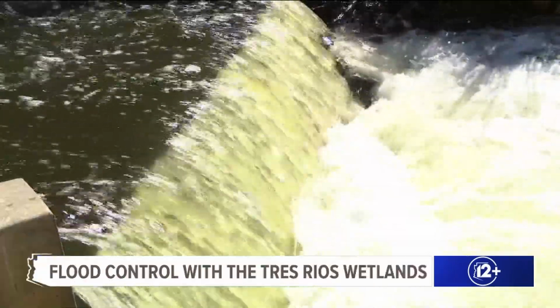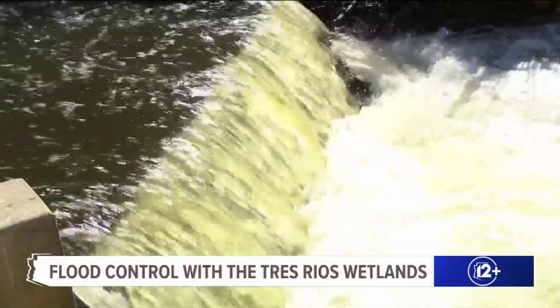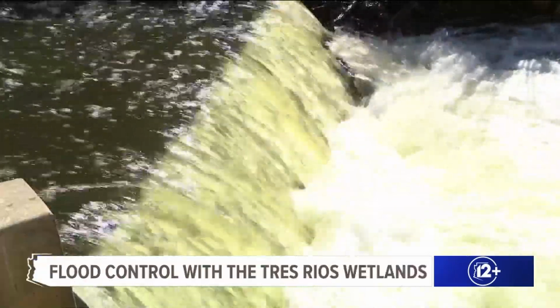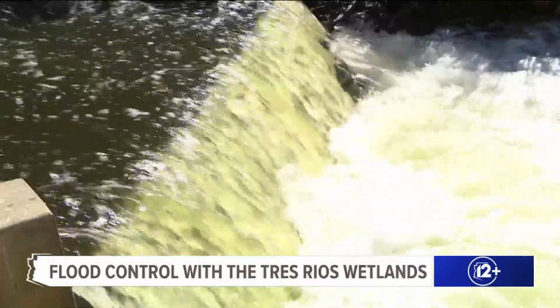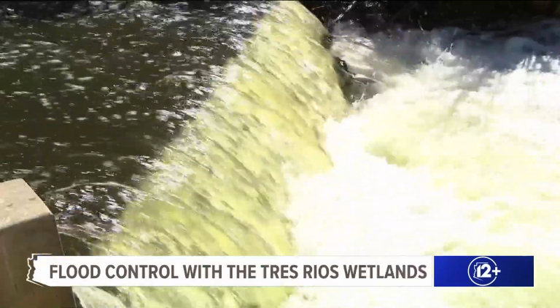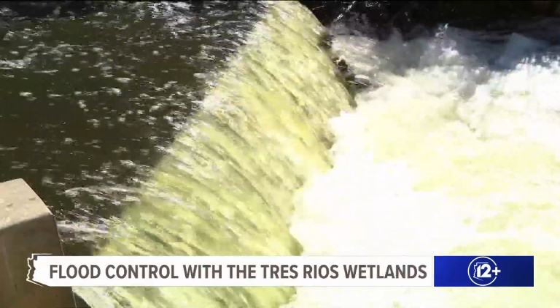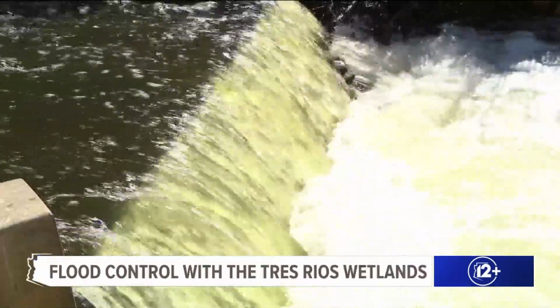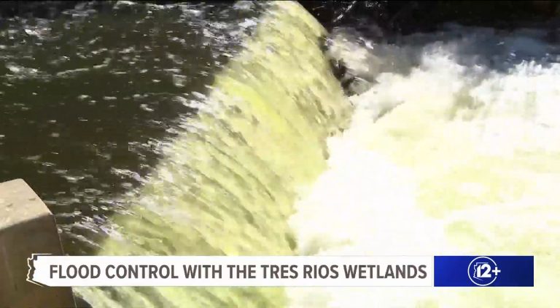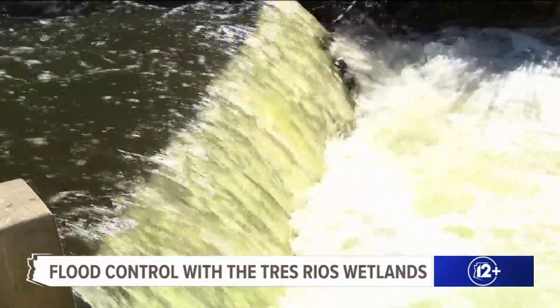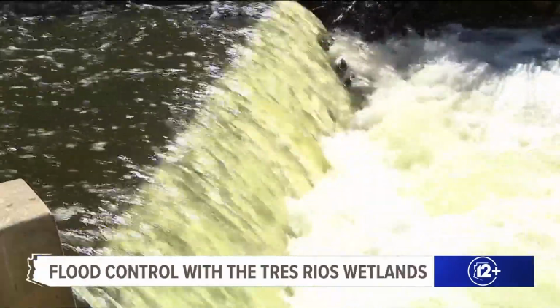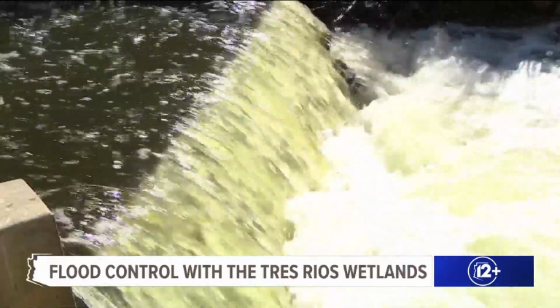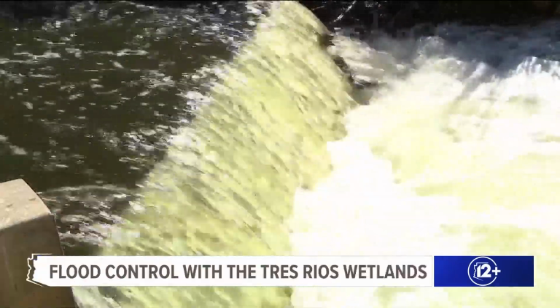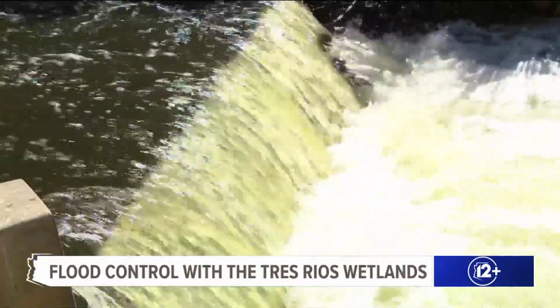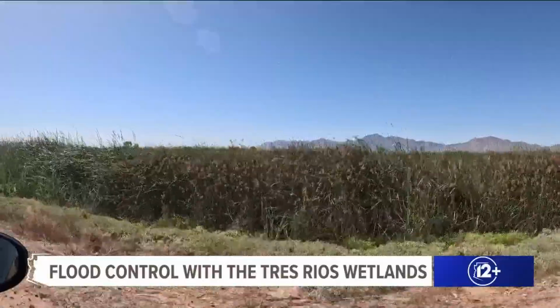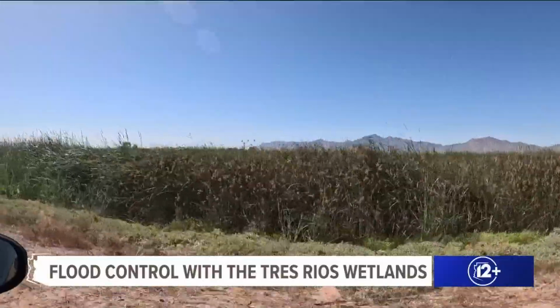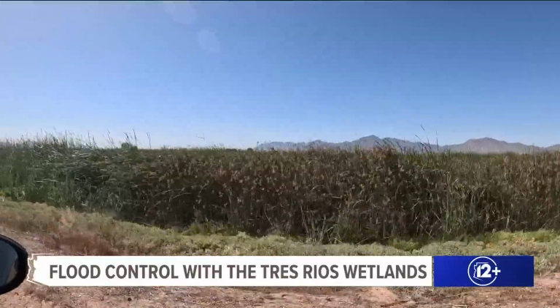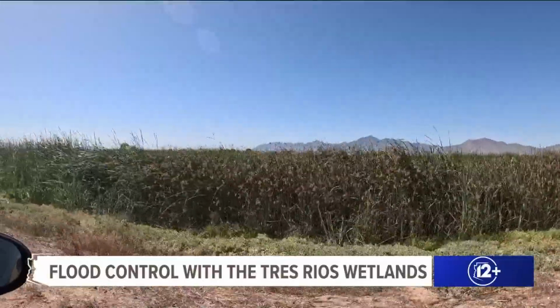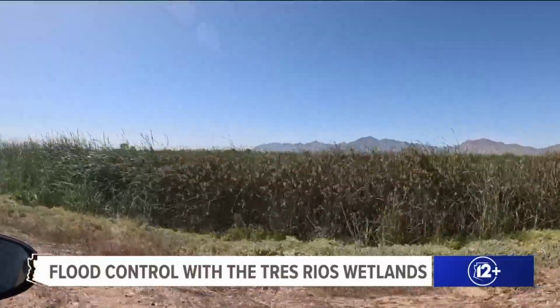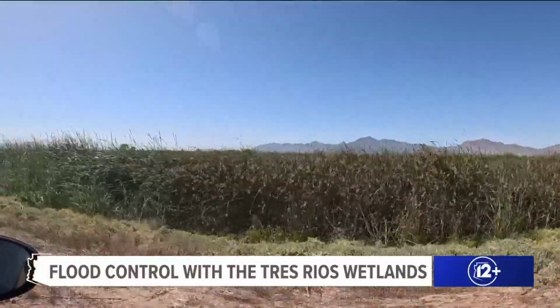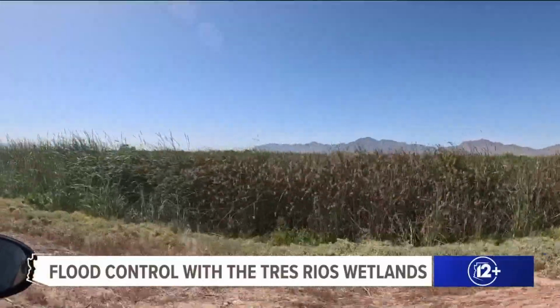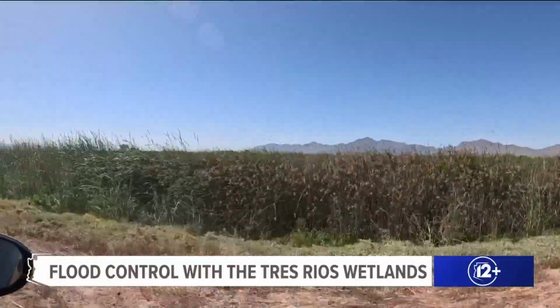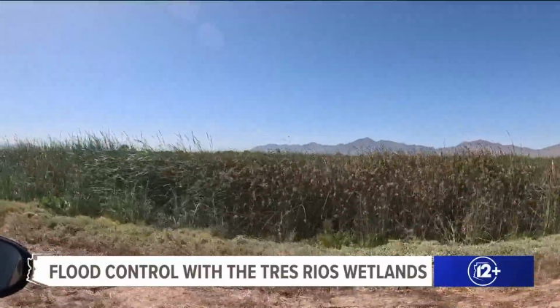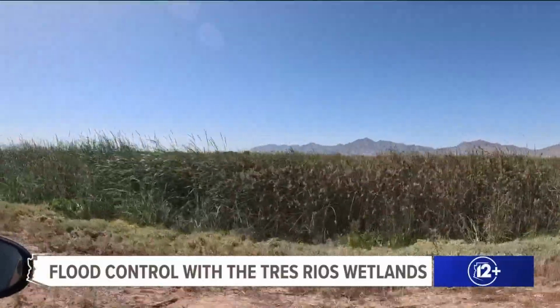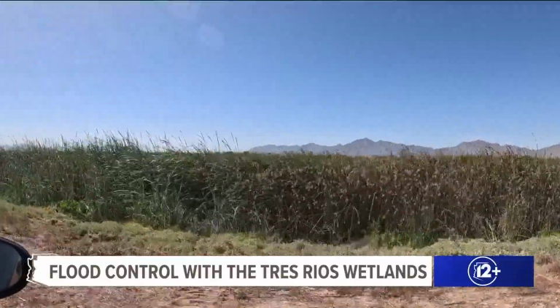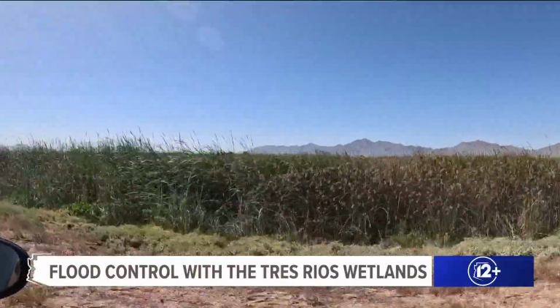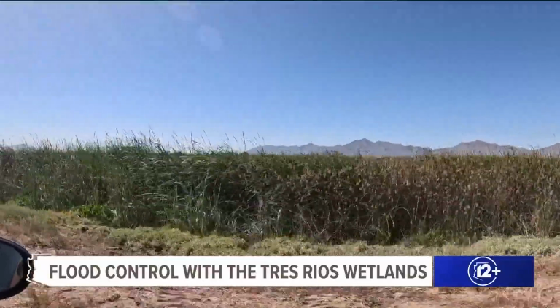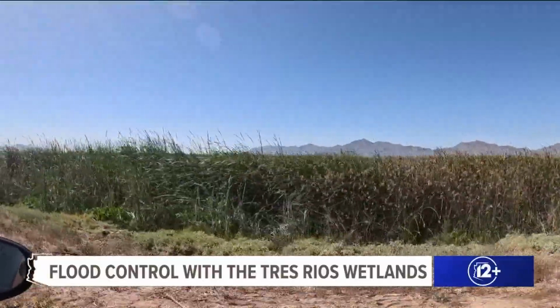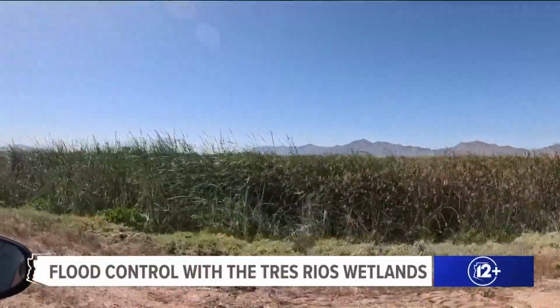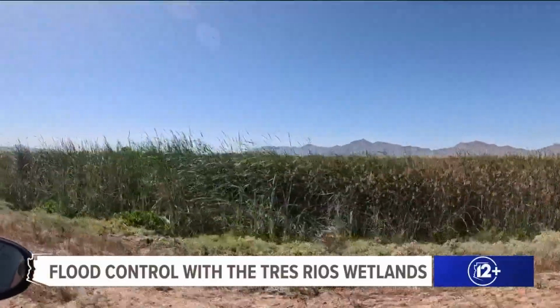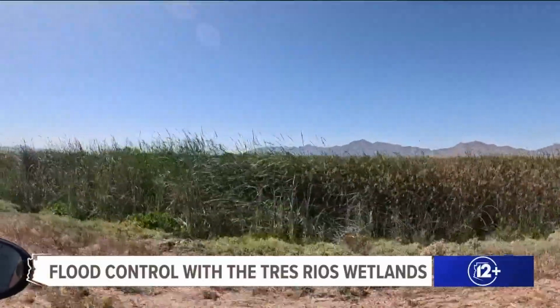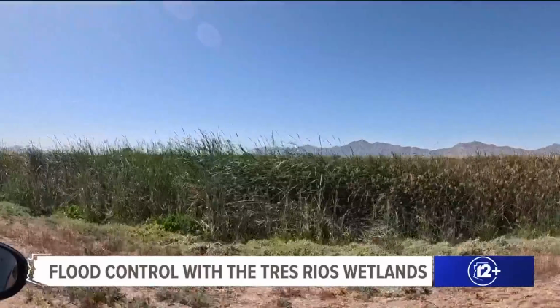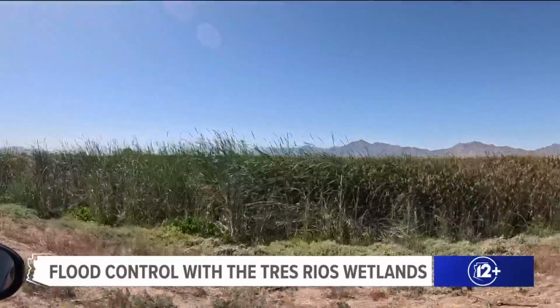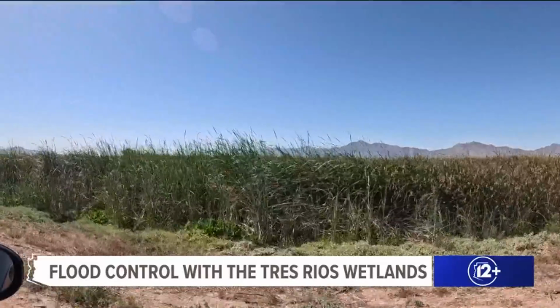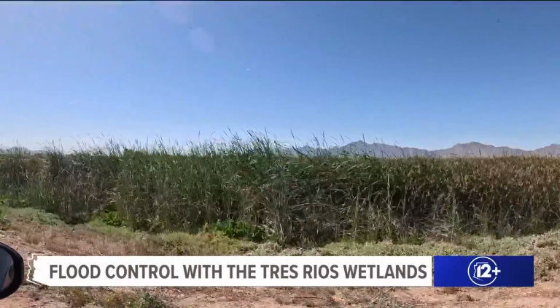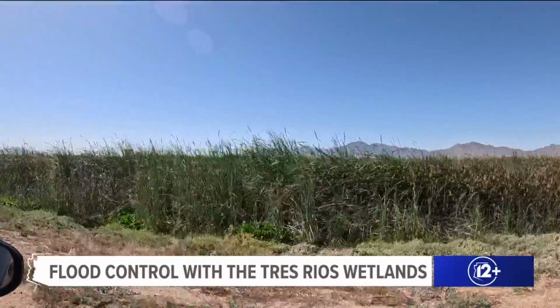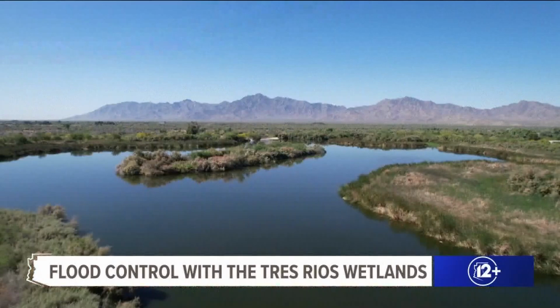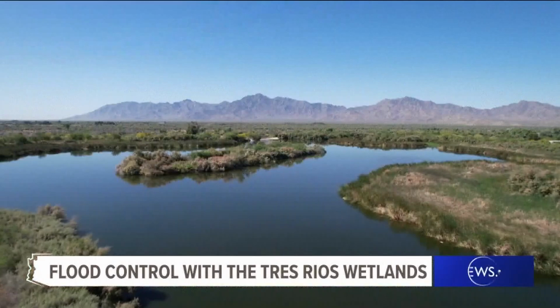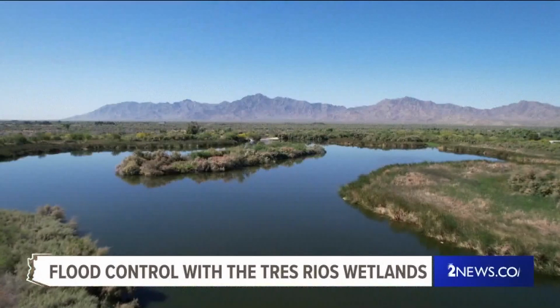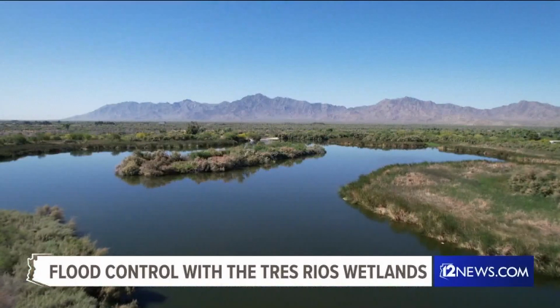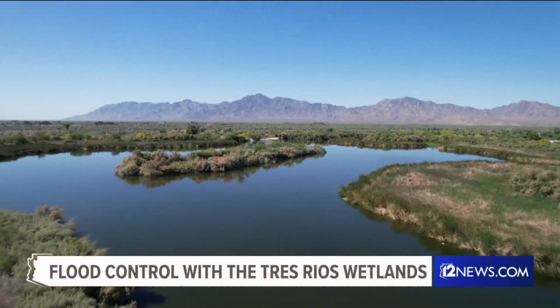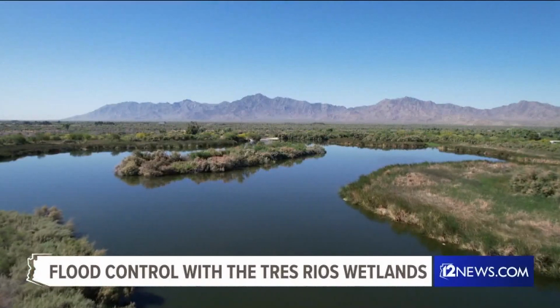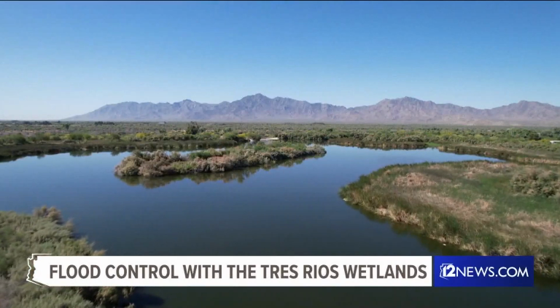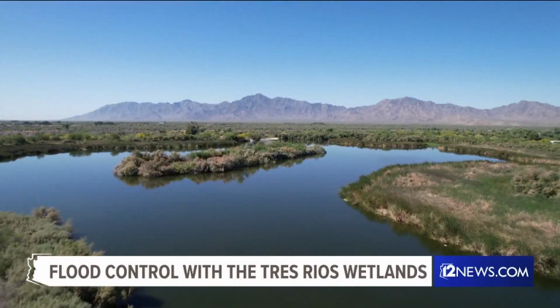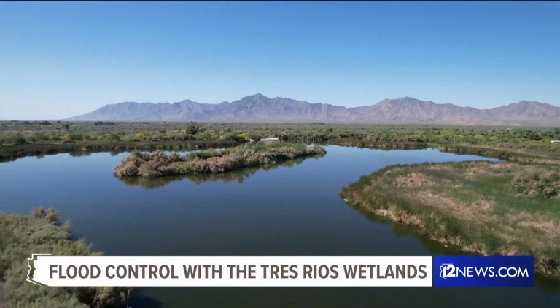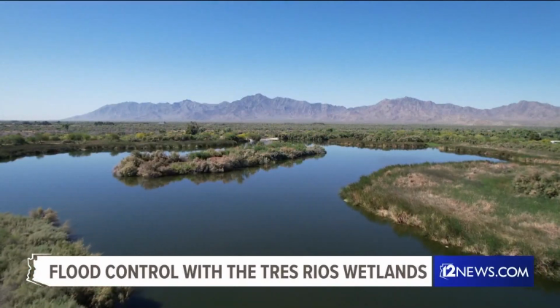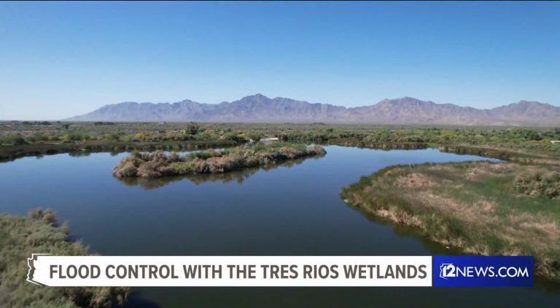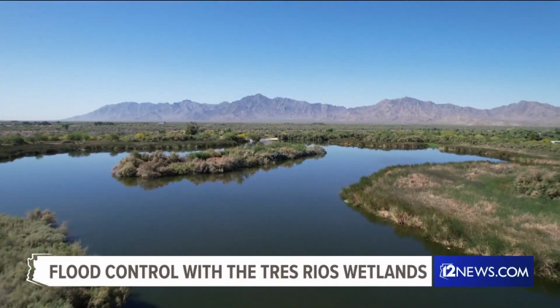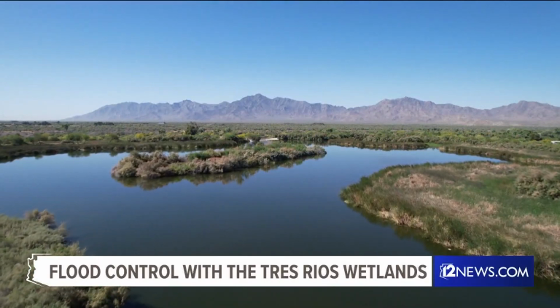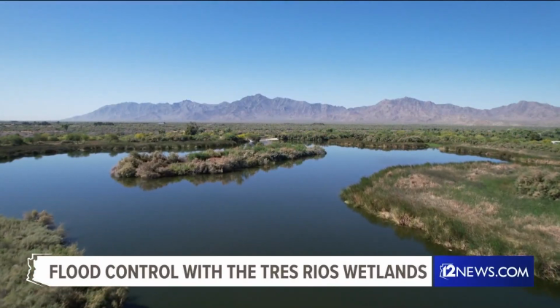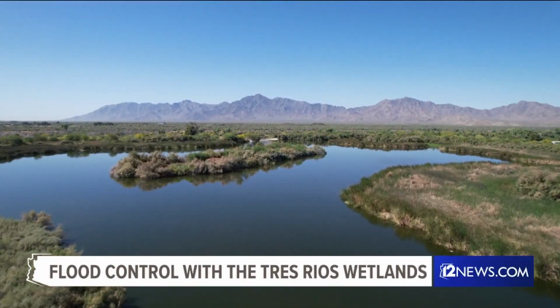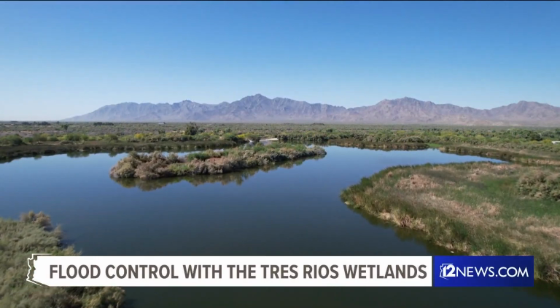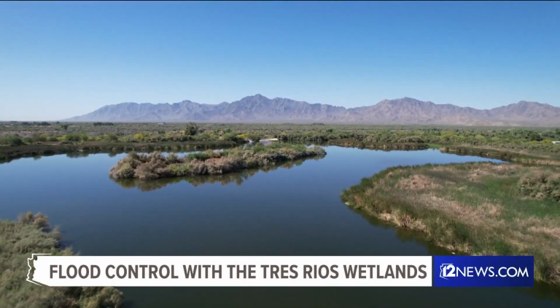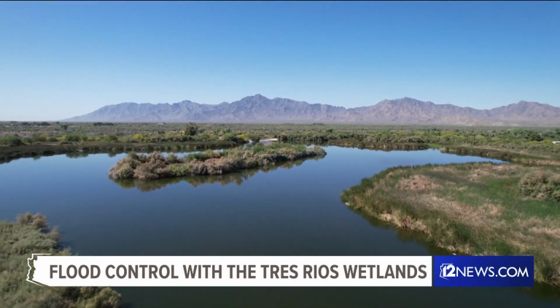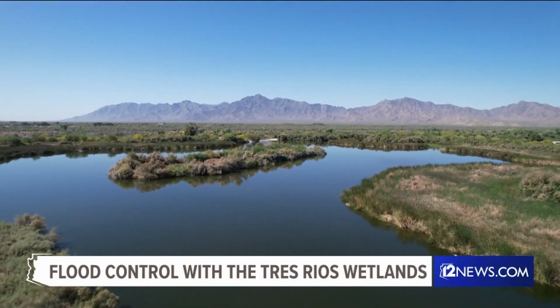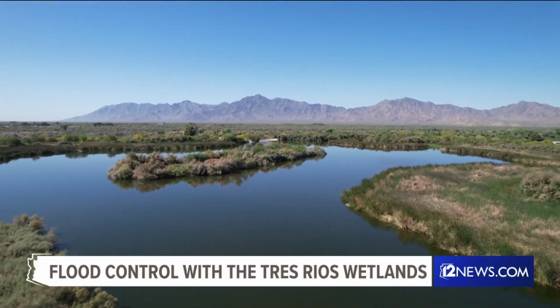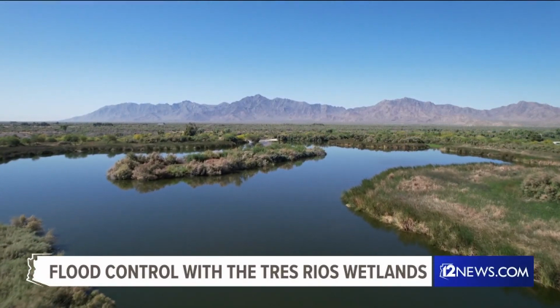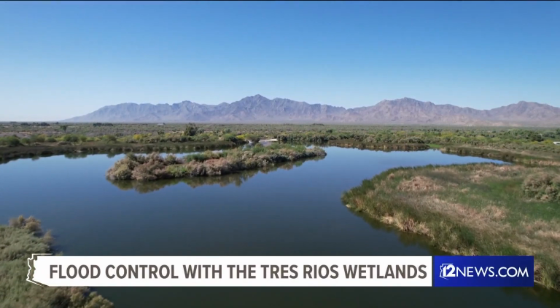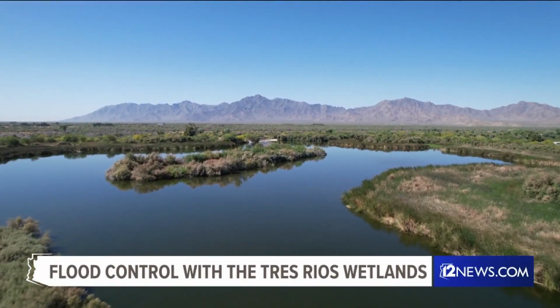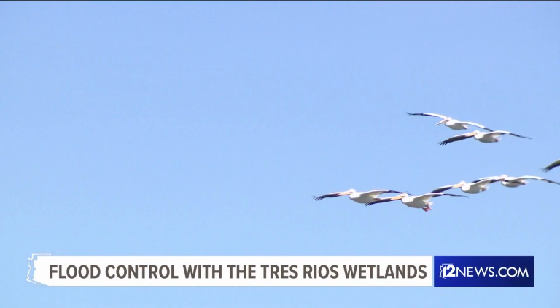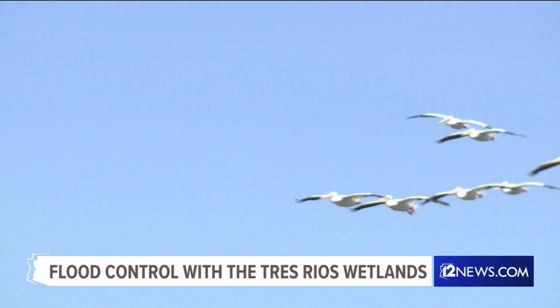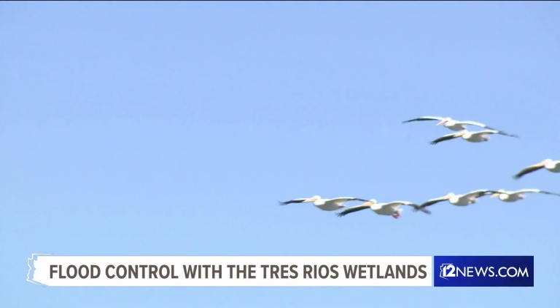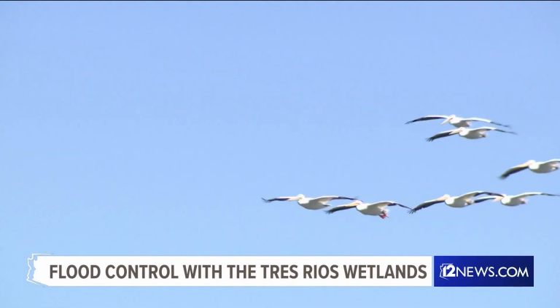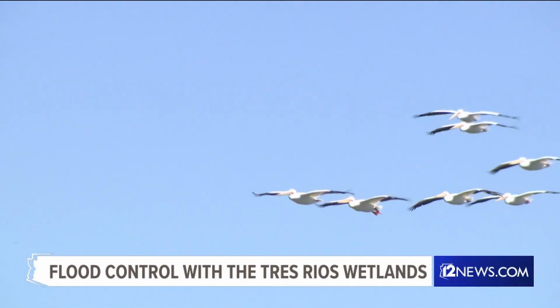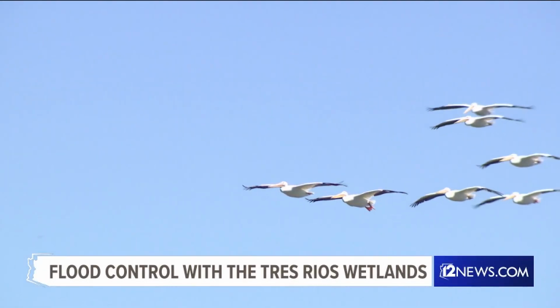As Arizona trends hotter and drier, it's projects like this that will help sustain life in the desert.